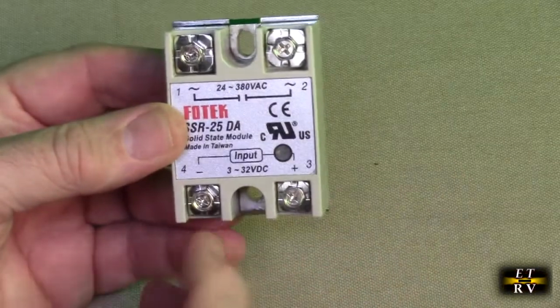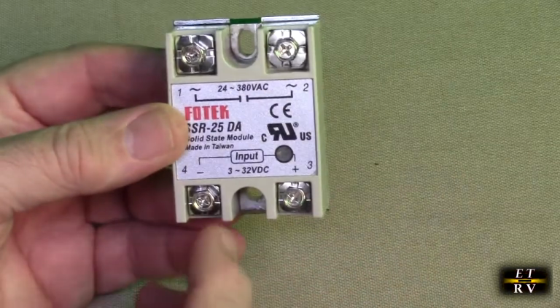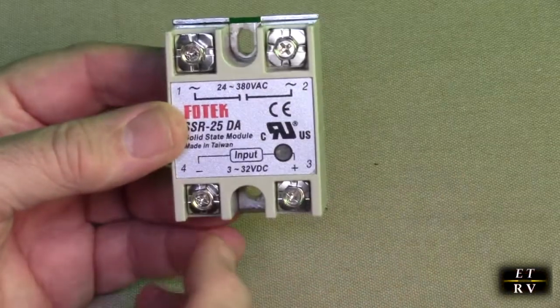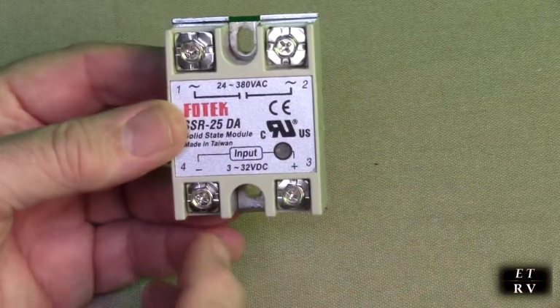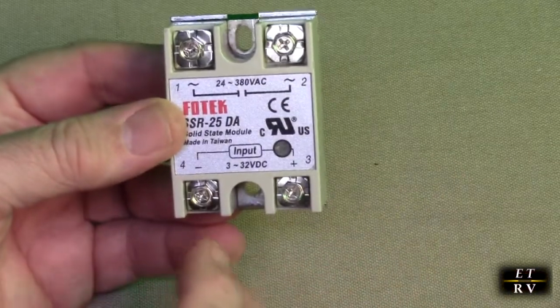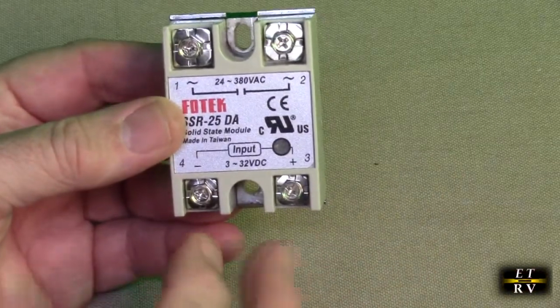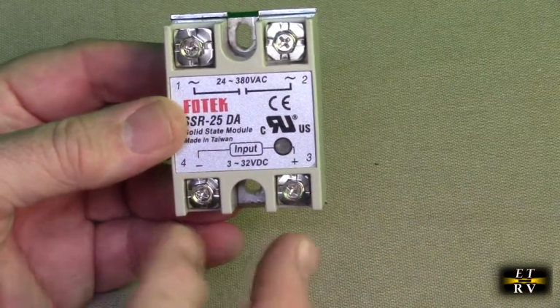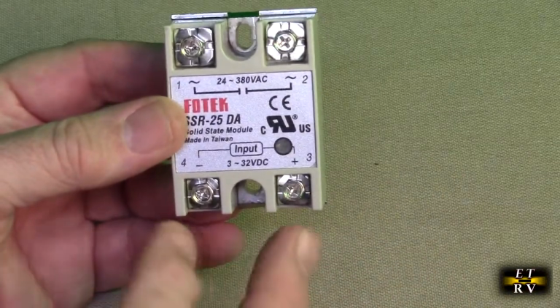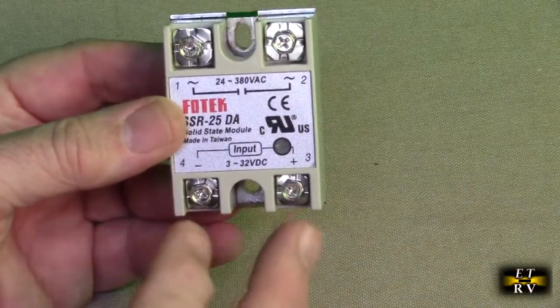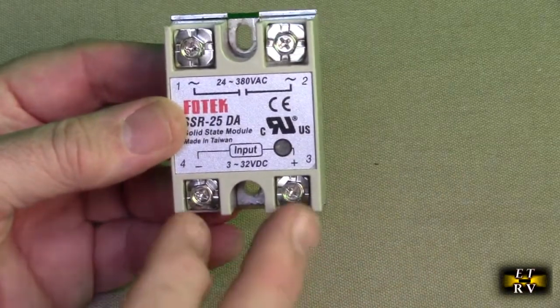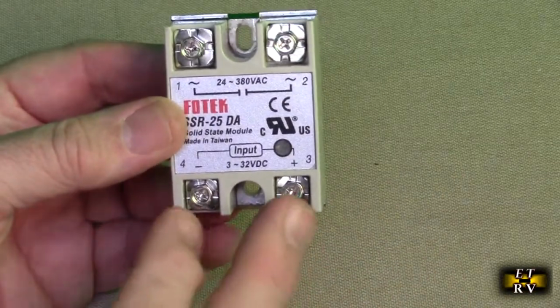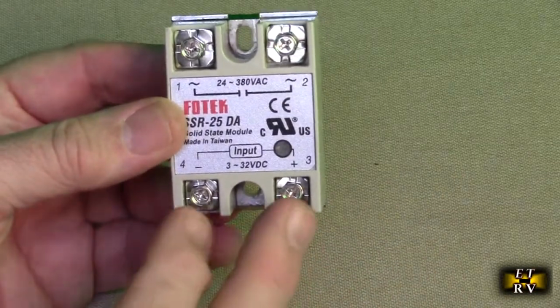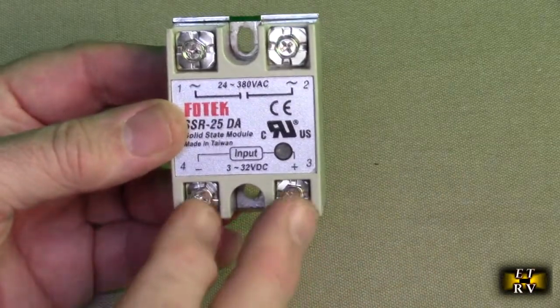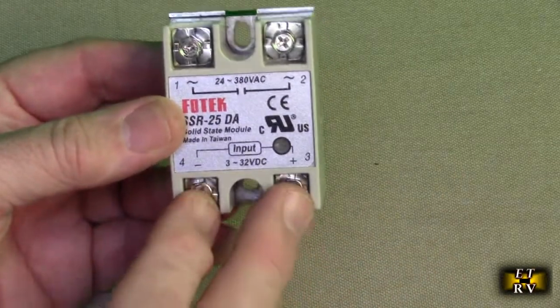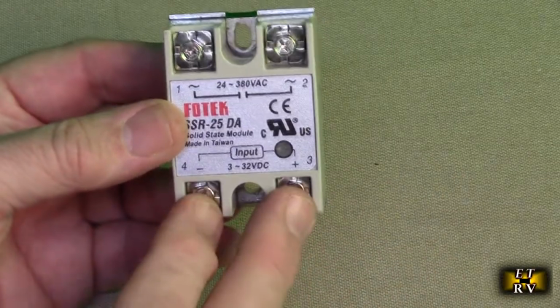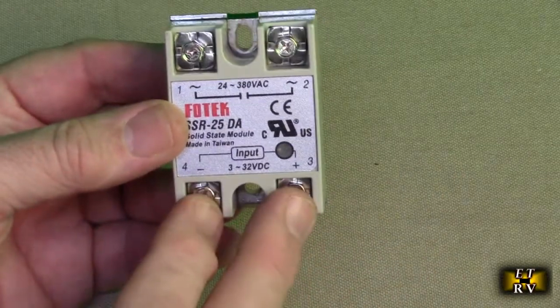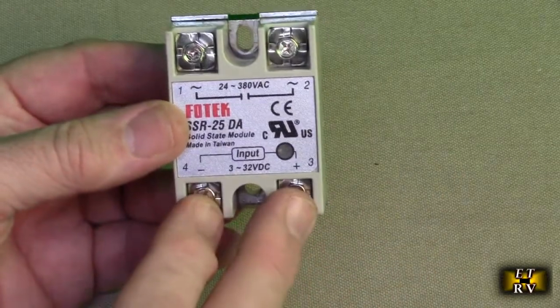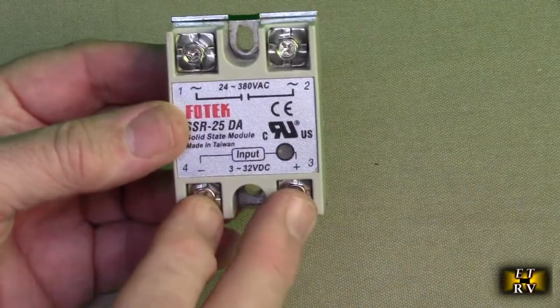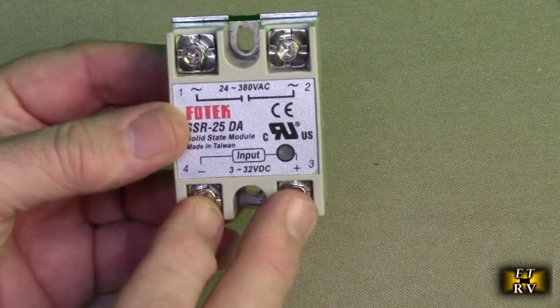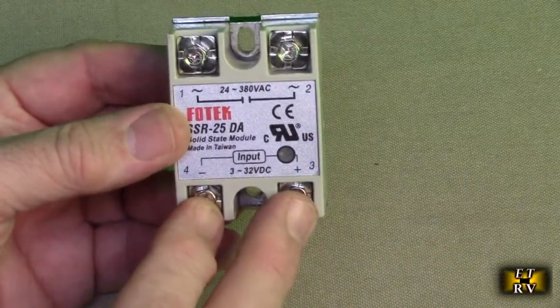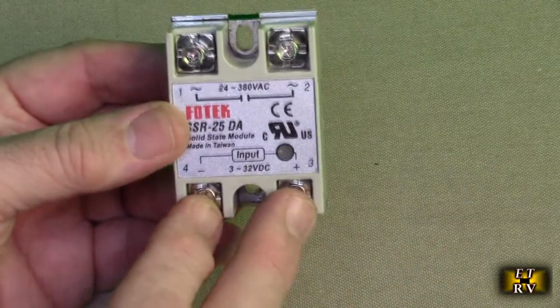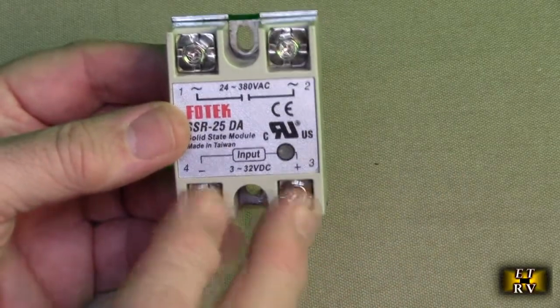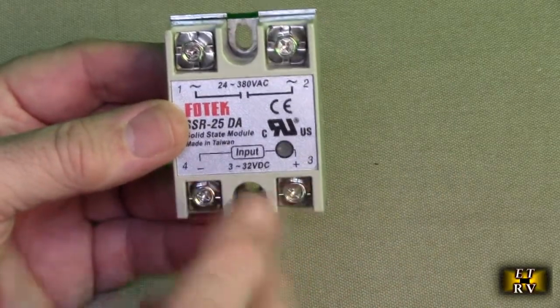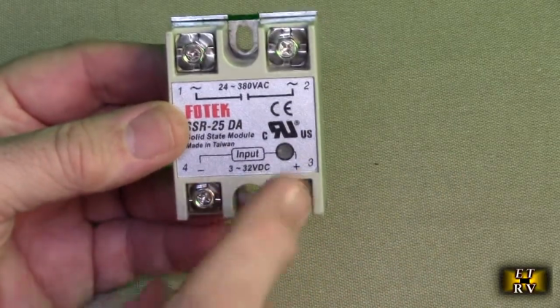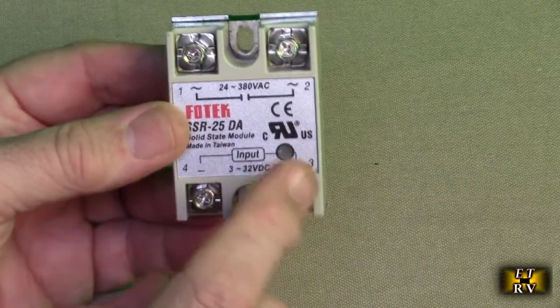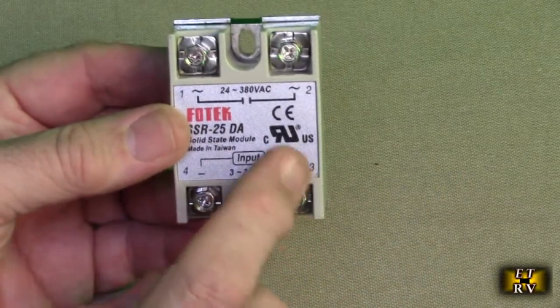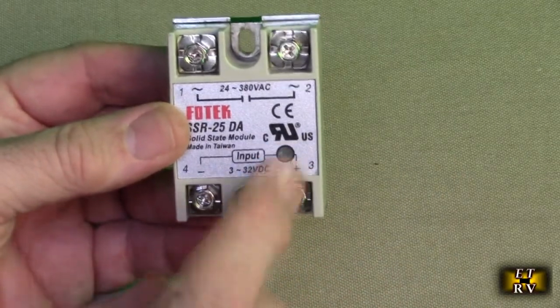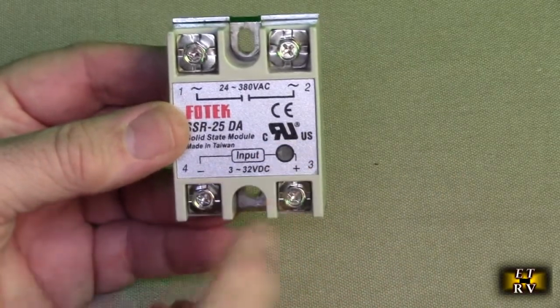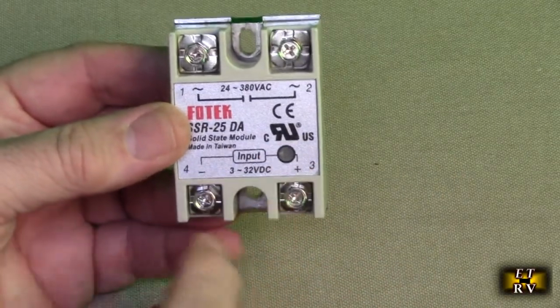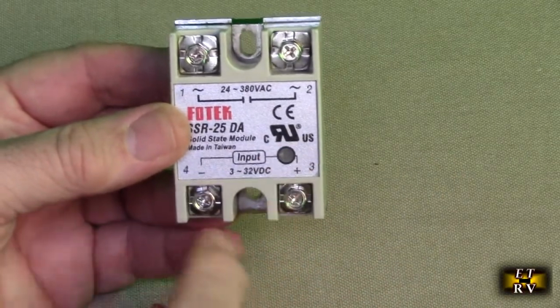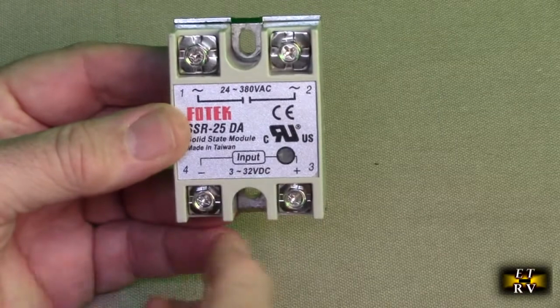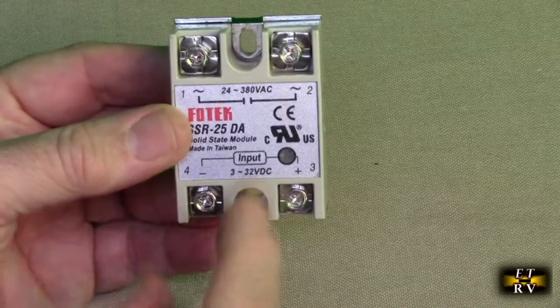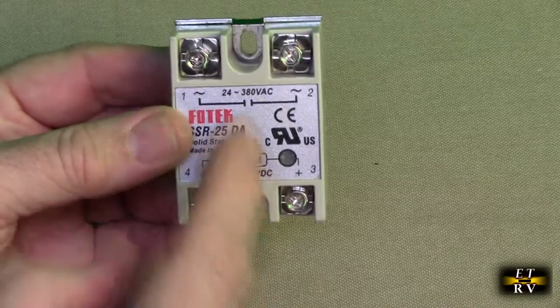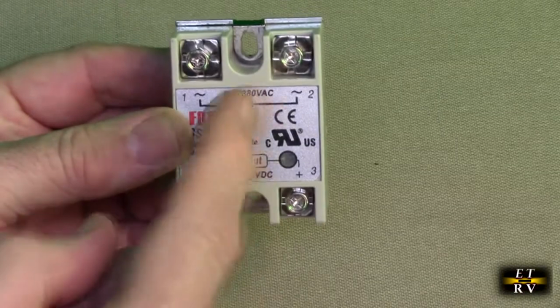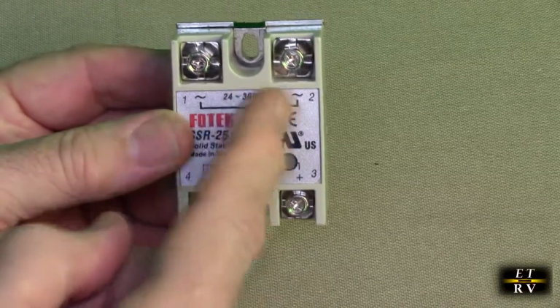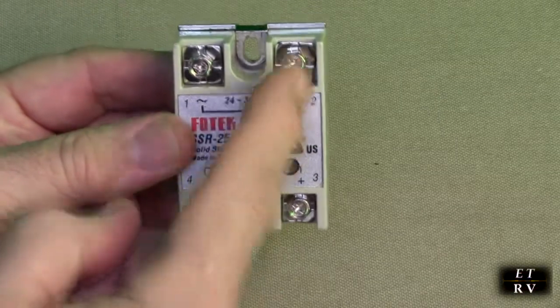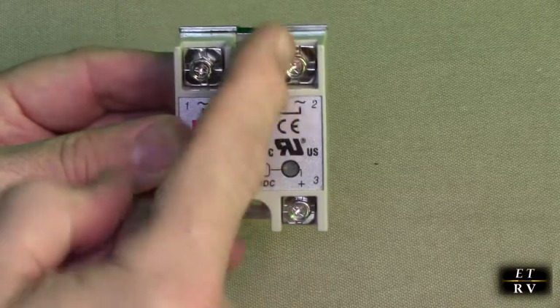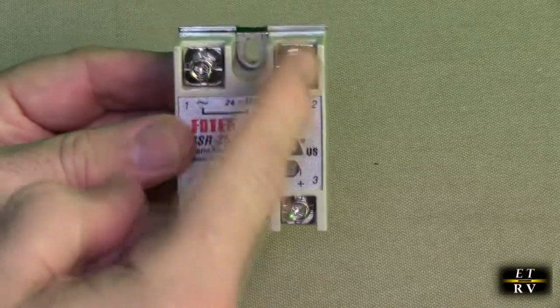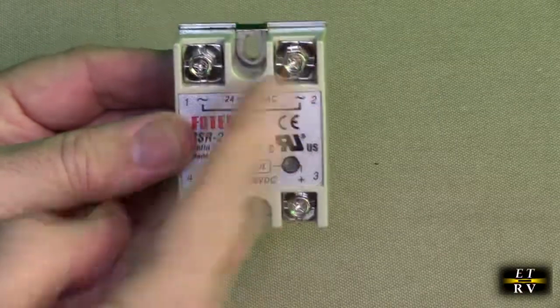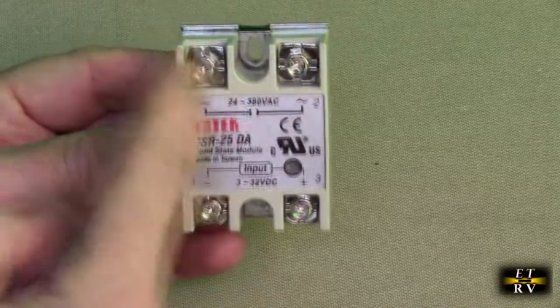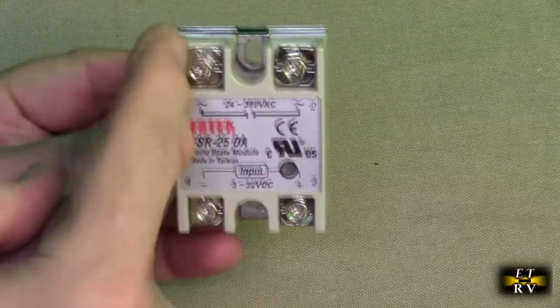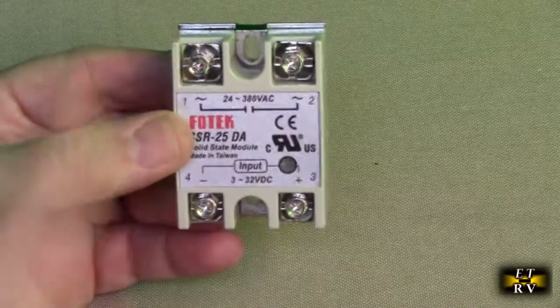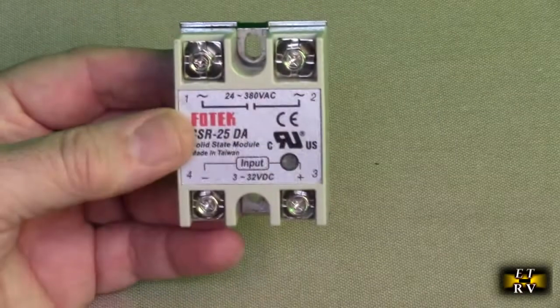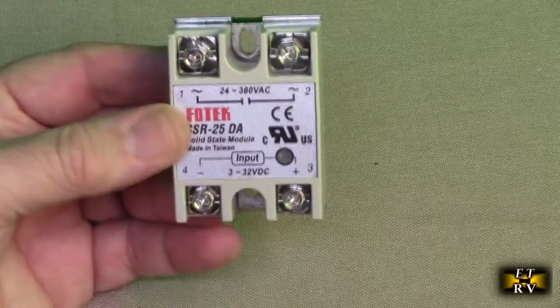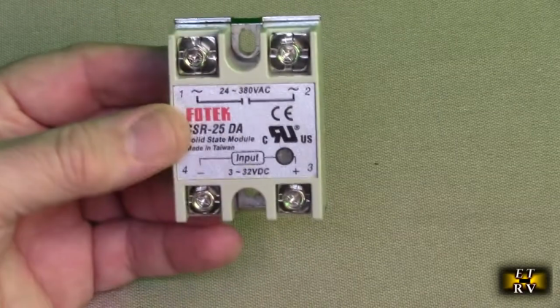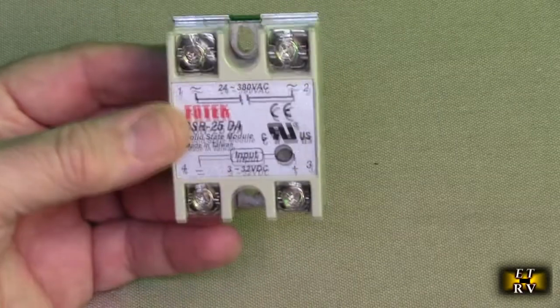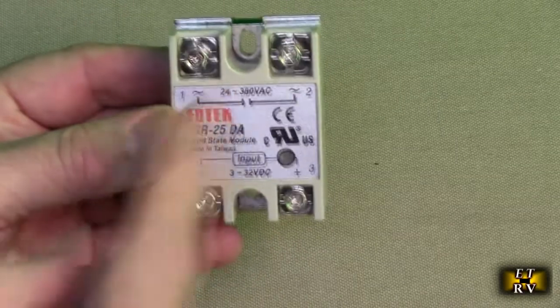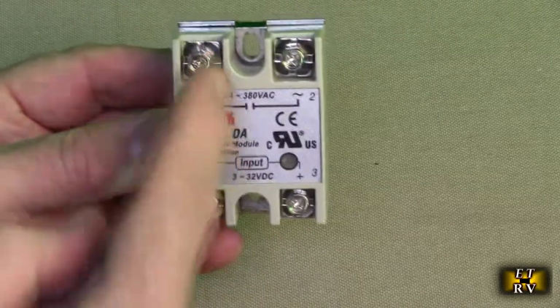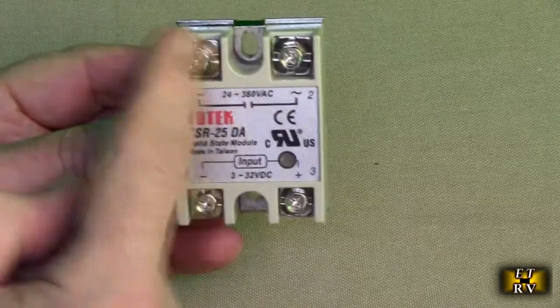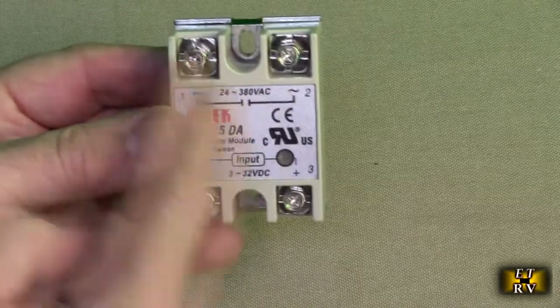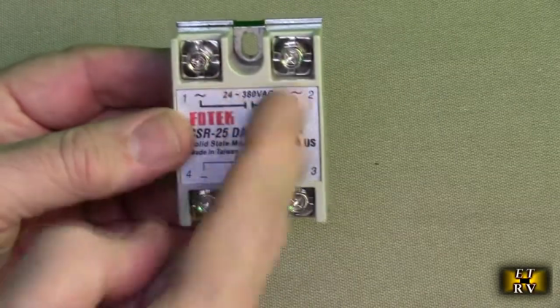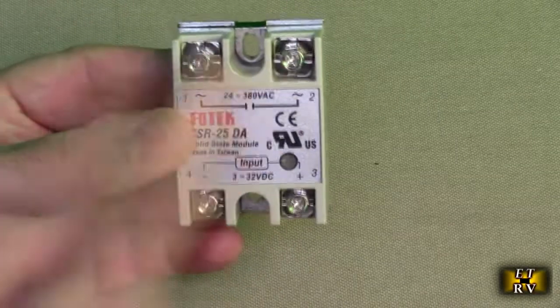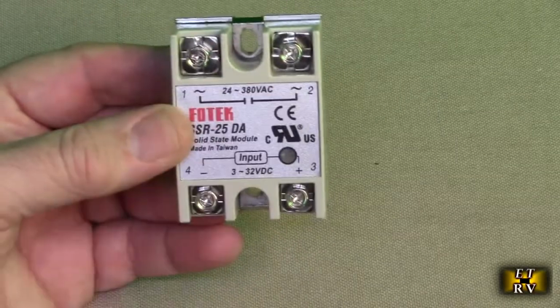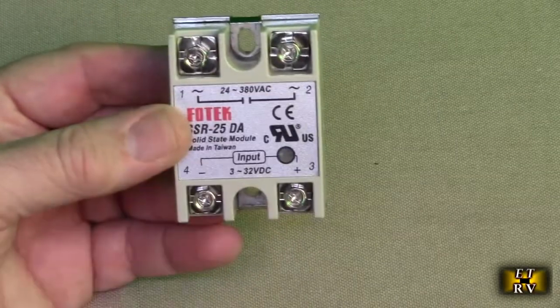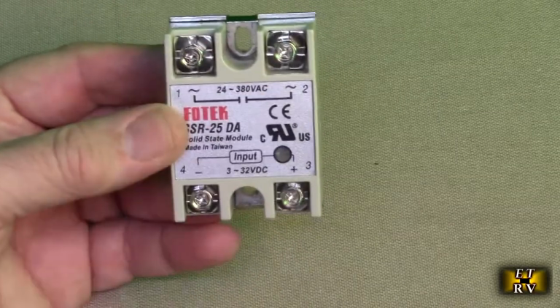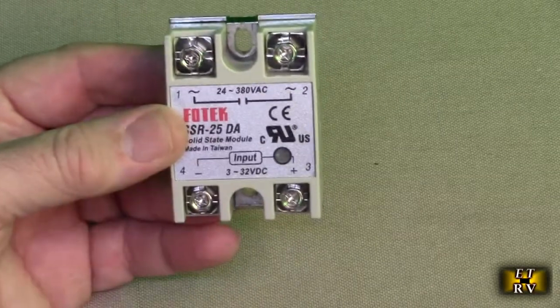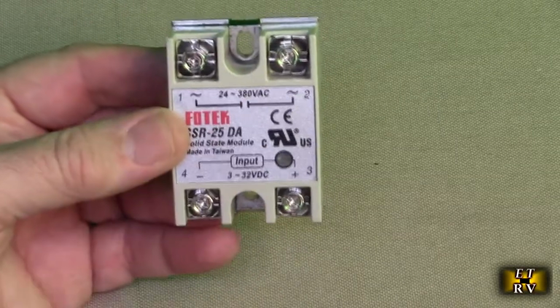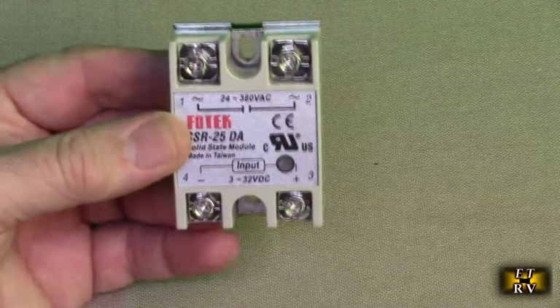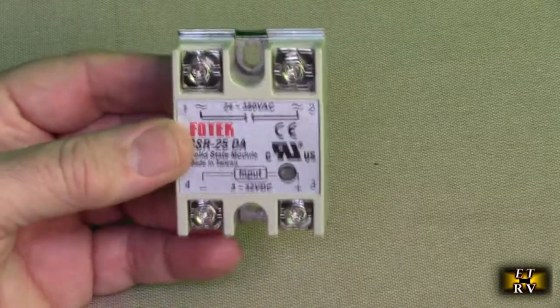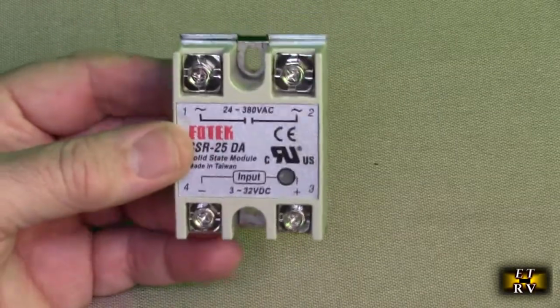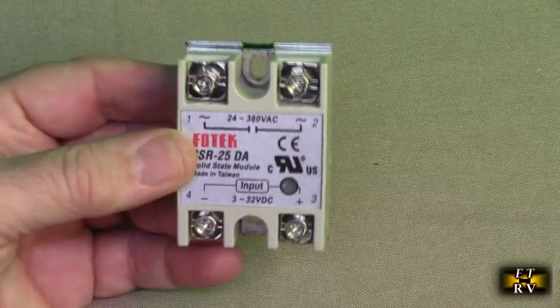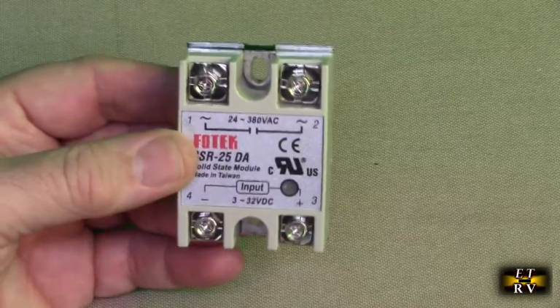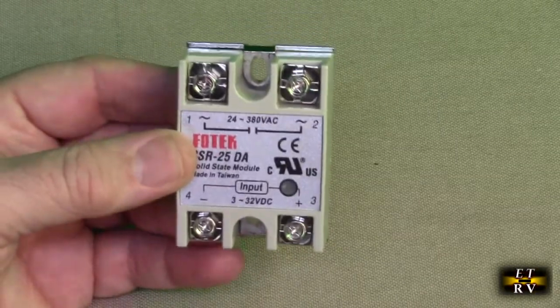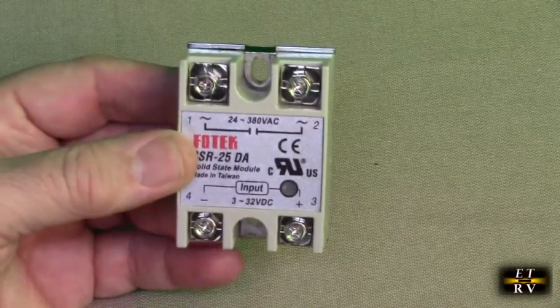So all you have to do is put DC right here. The LED comes on and you're switching it — it's kind of like you have a light switch right there.